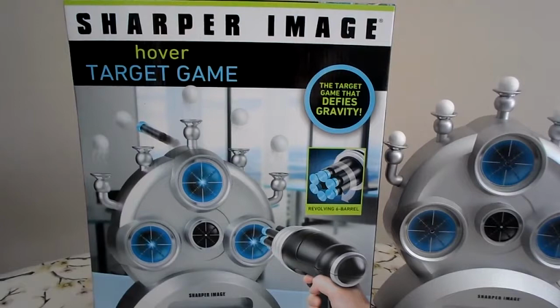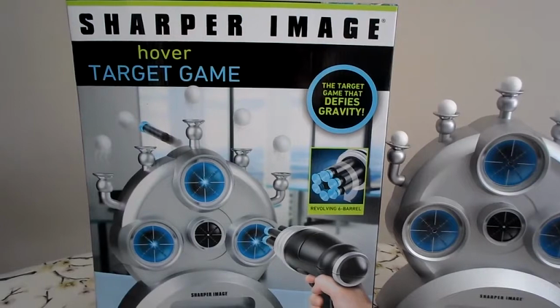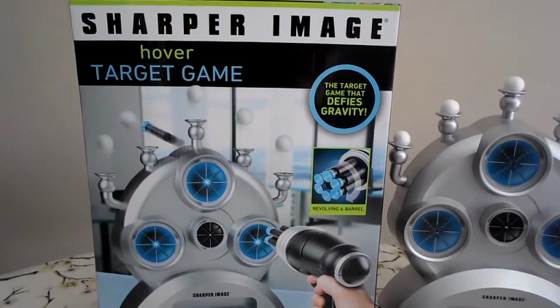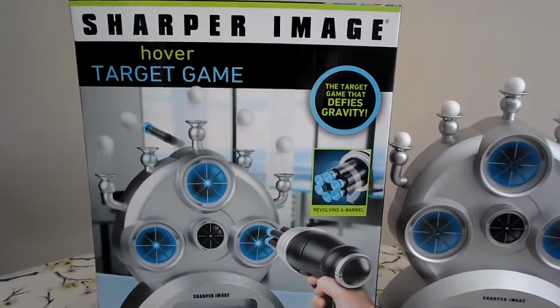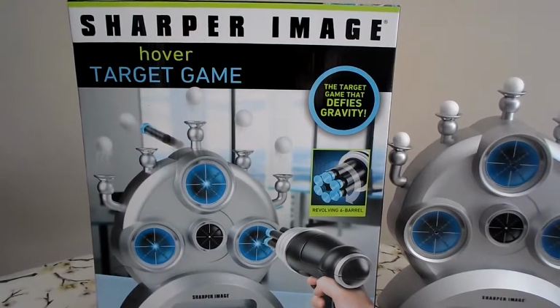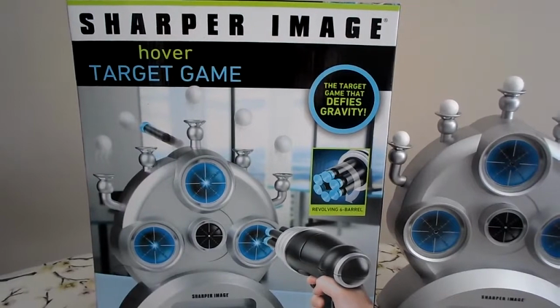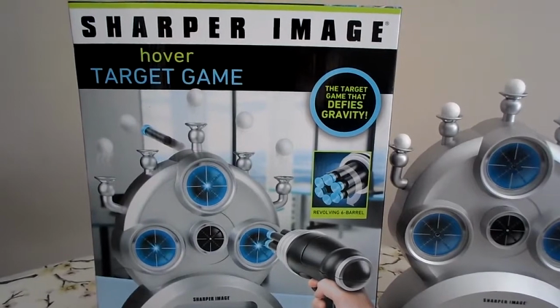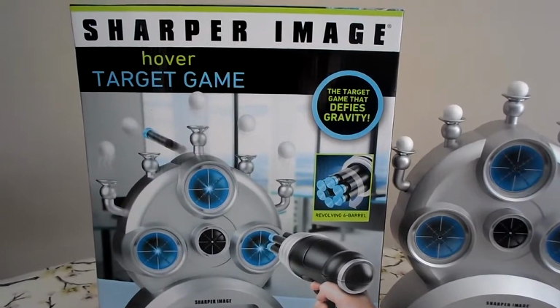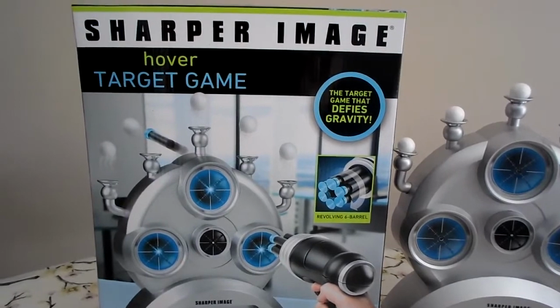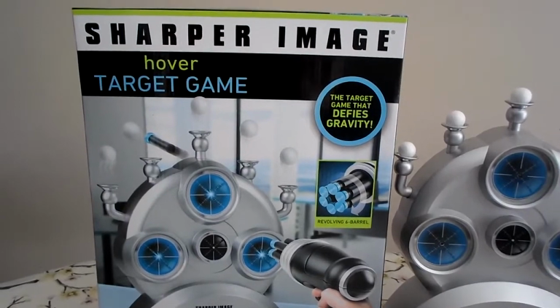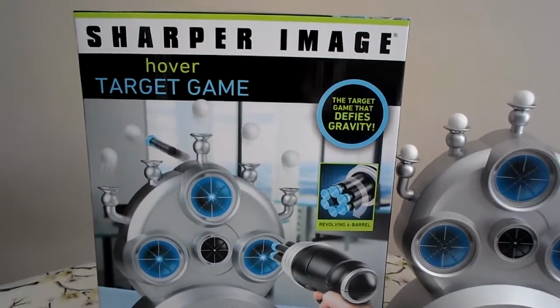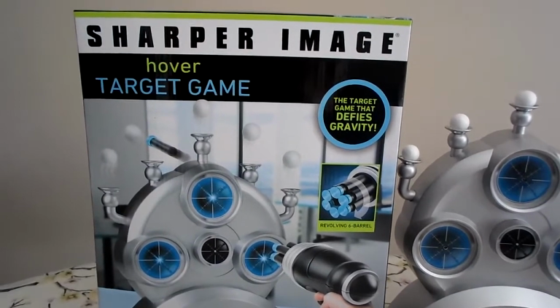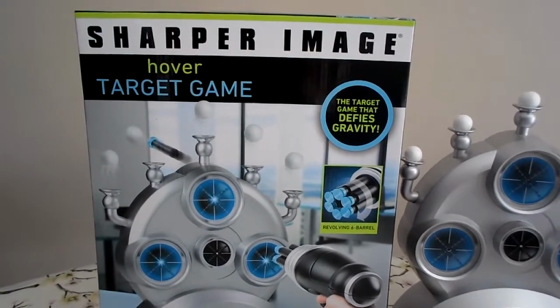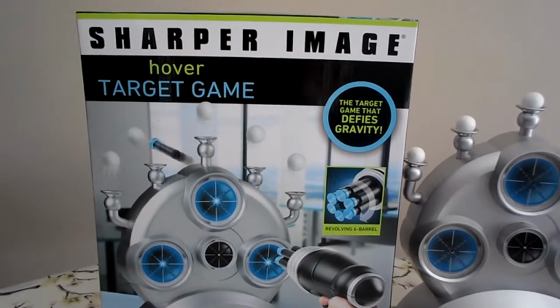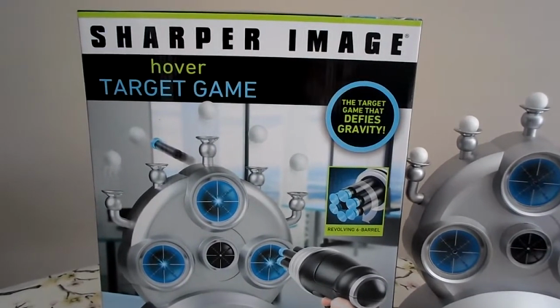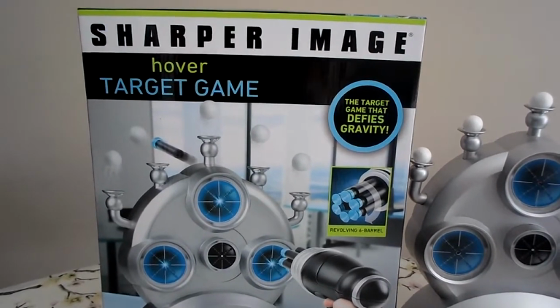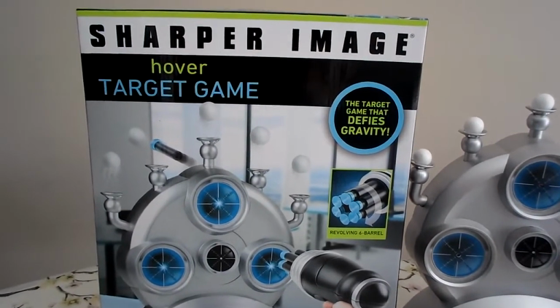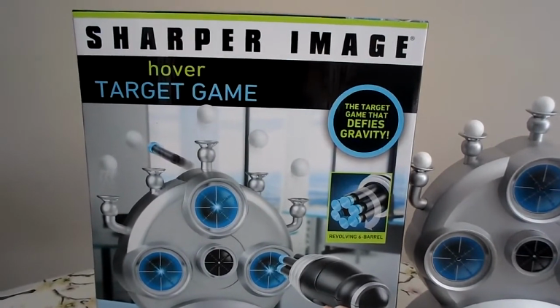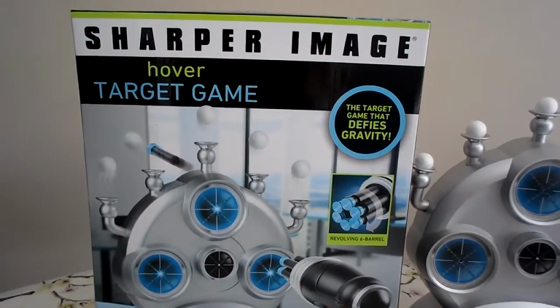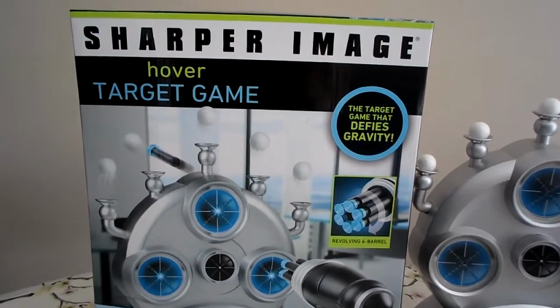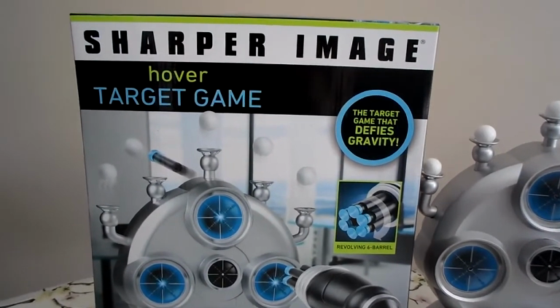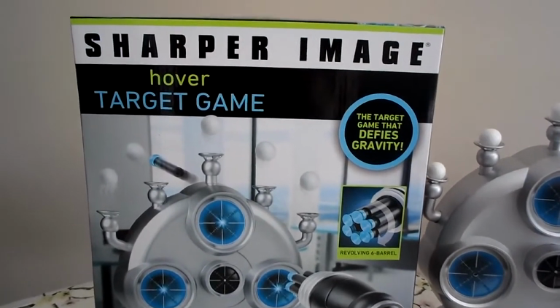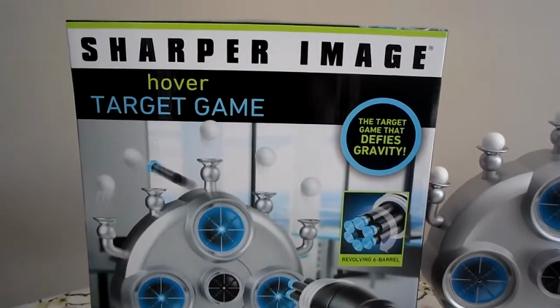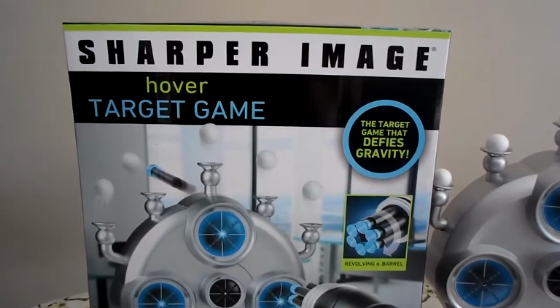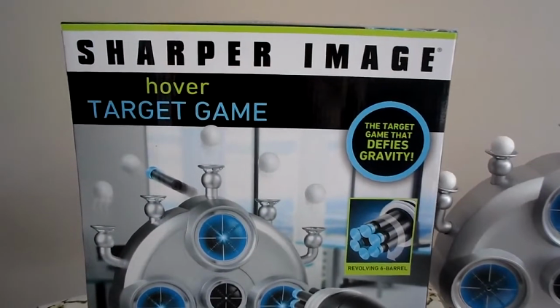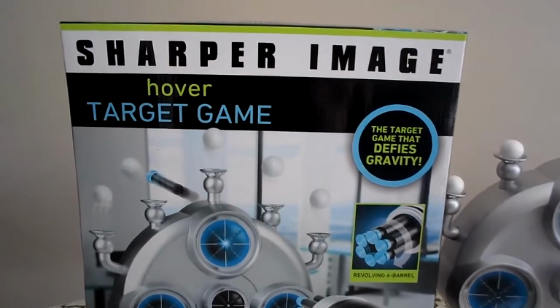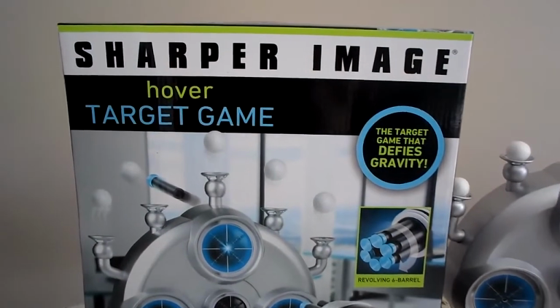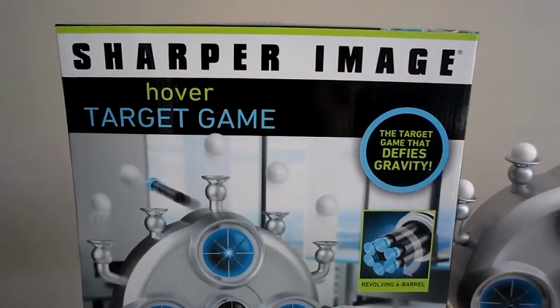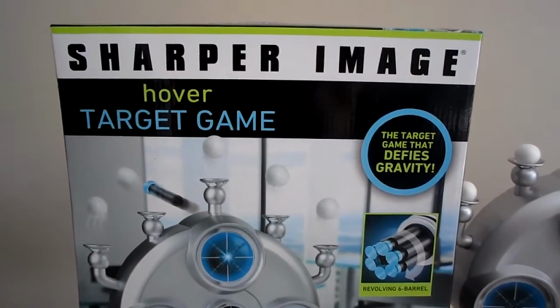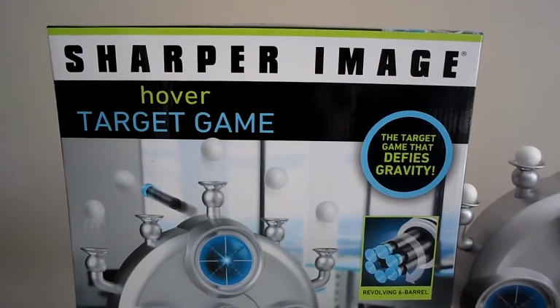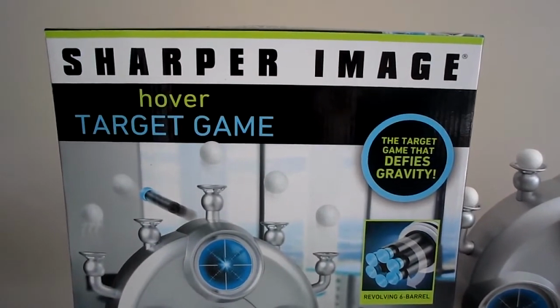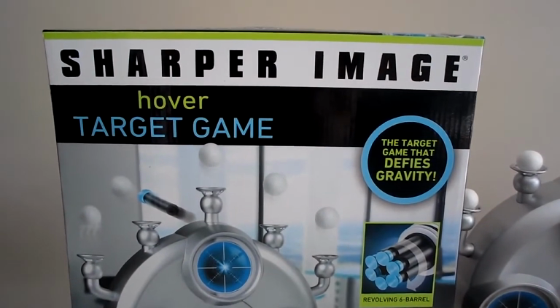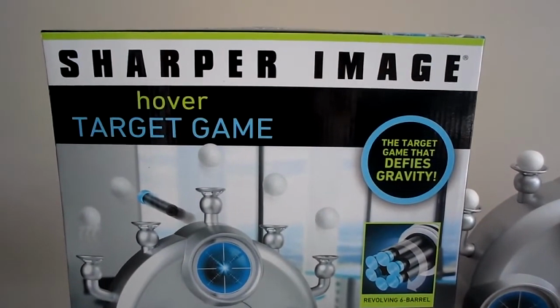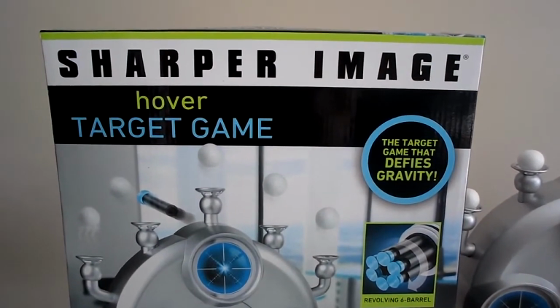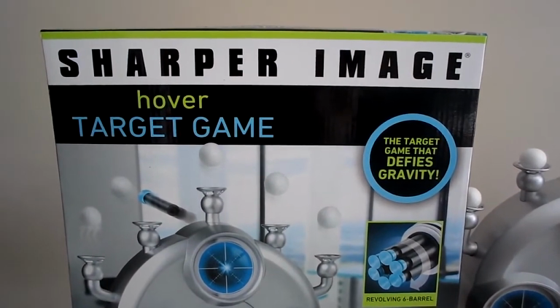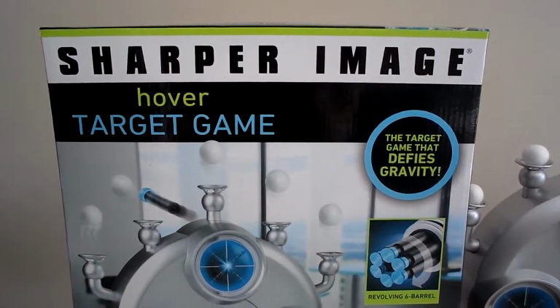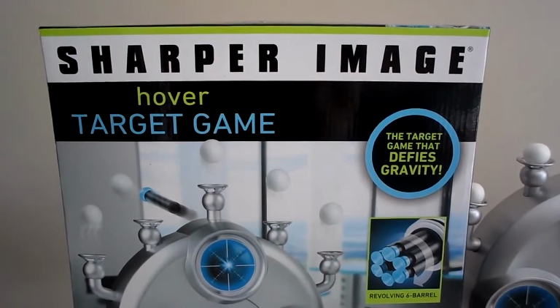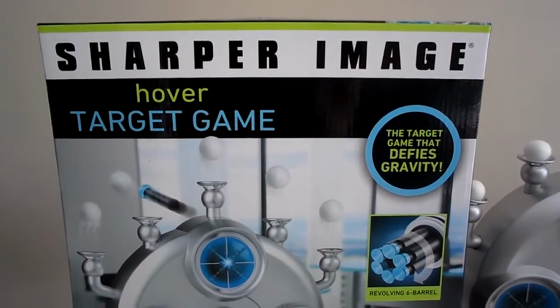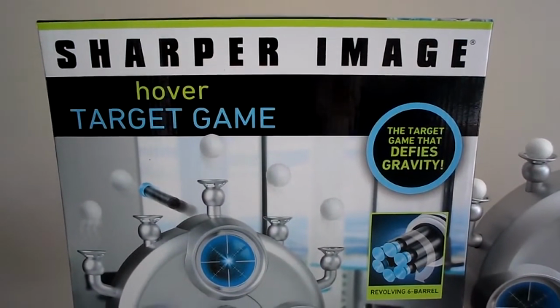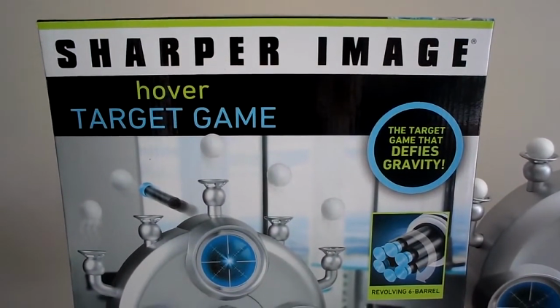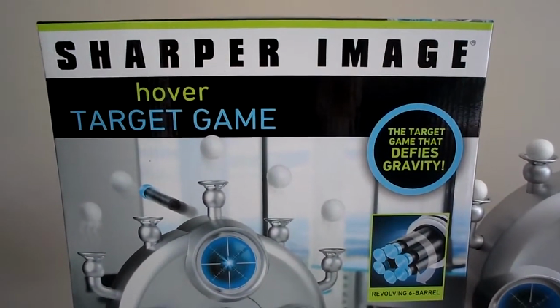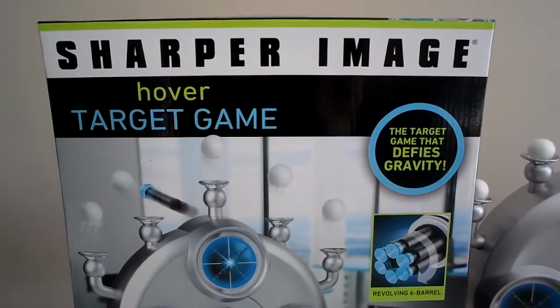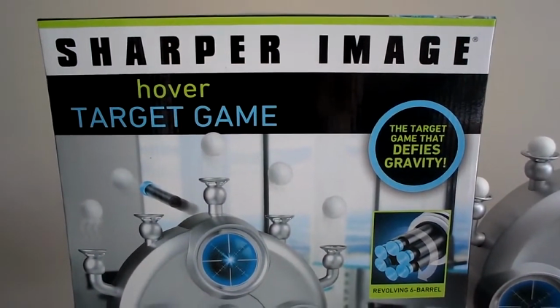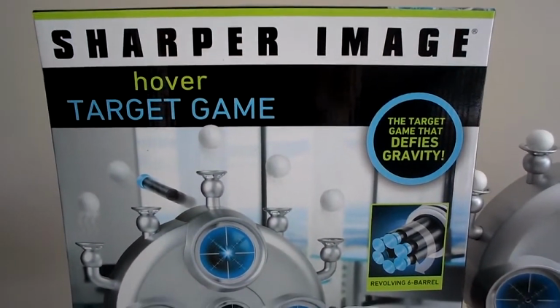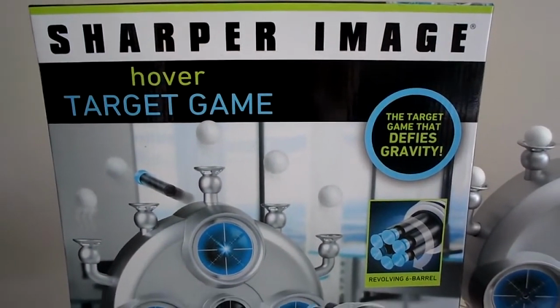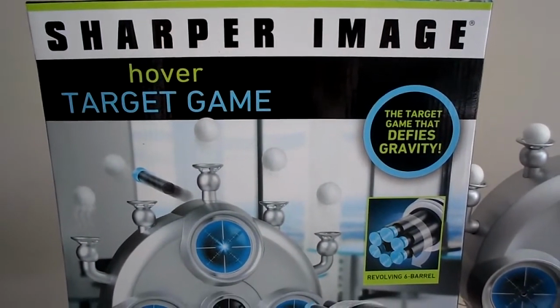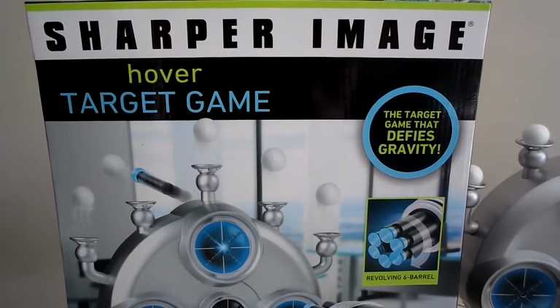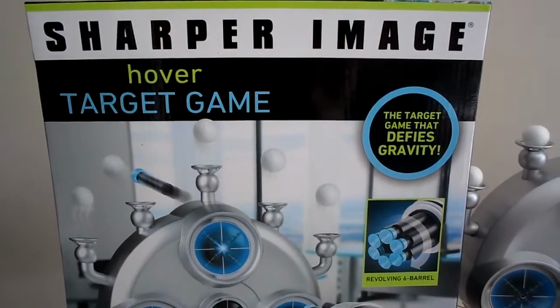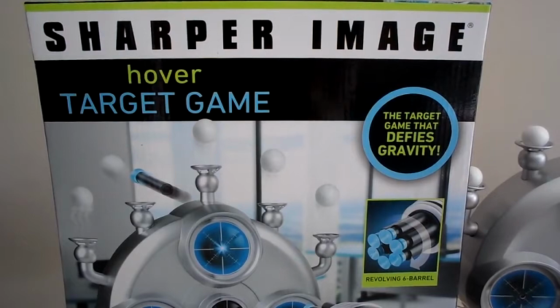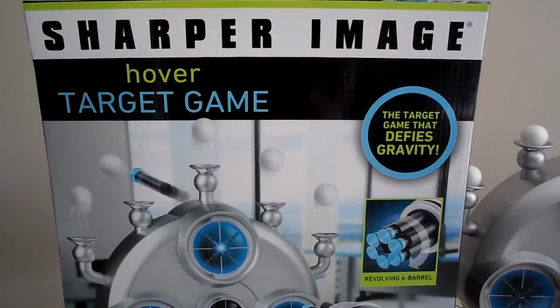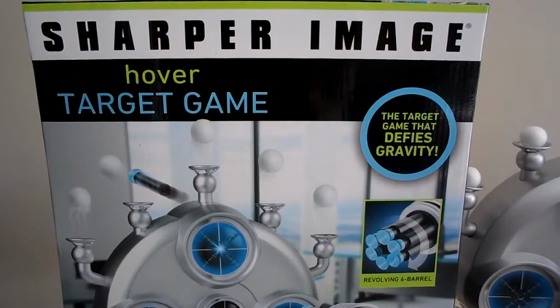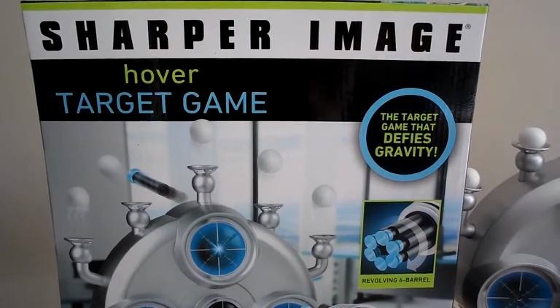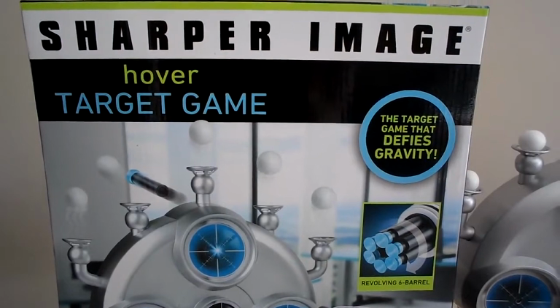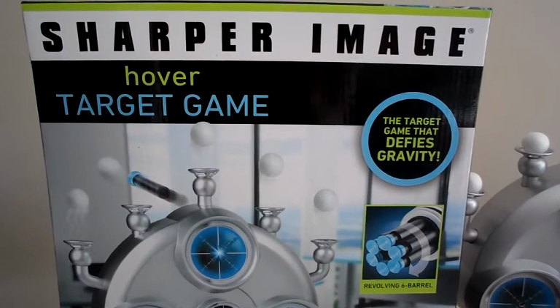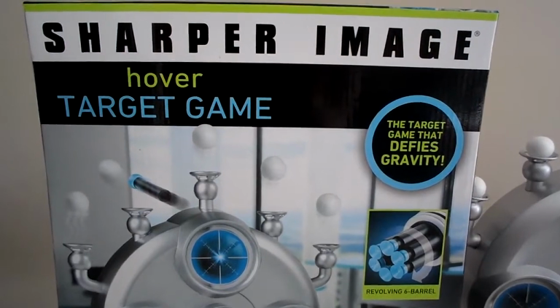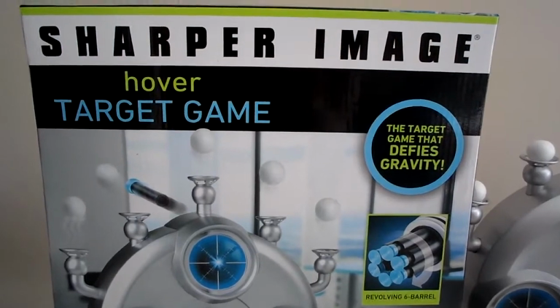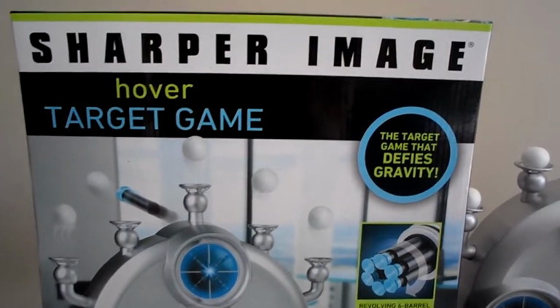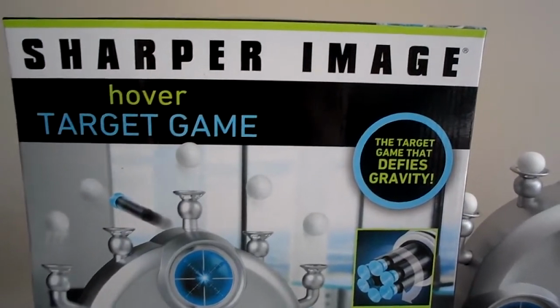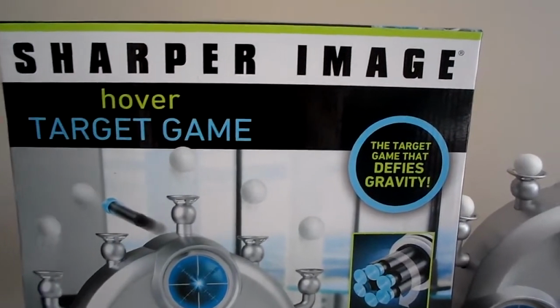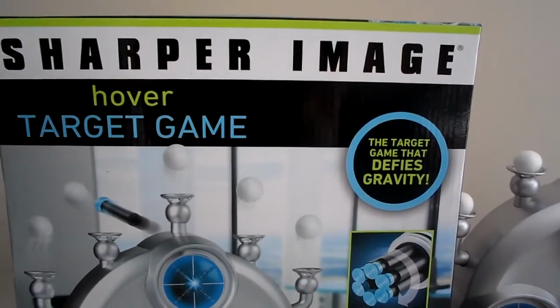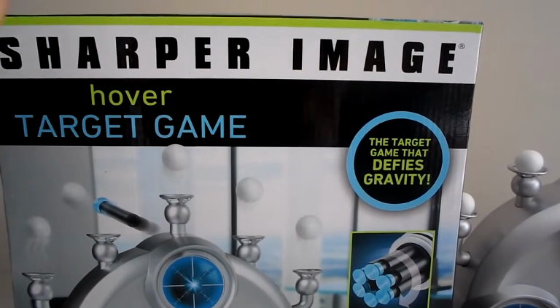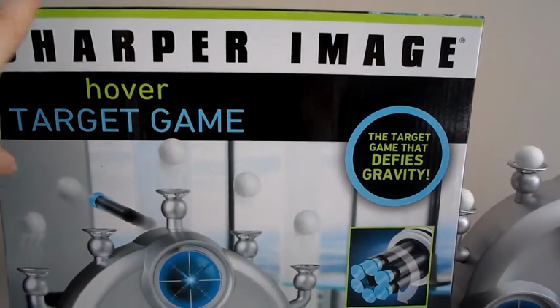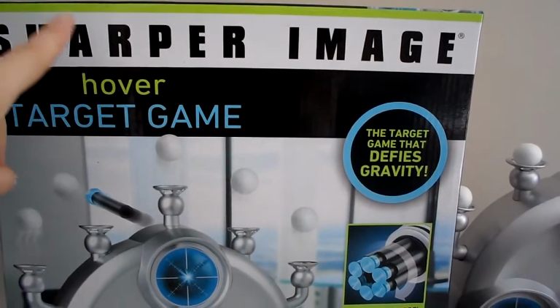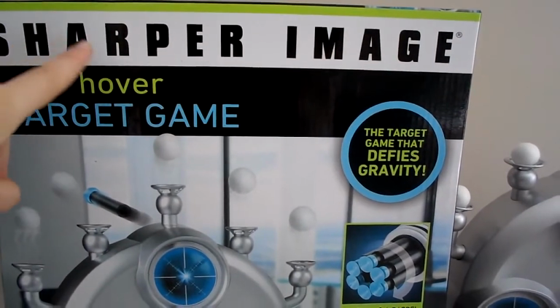Here is a hover target game by the brand Sharper Image — that's a pretty good brand.